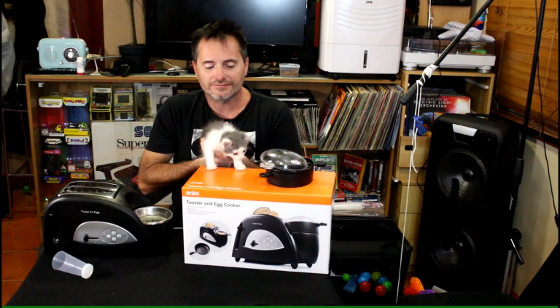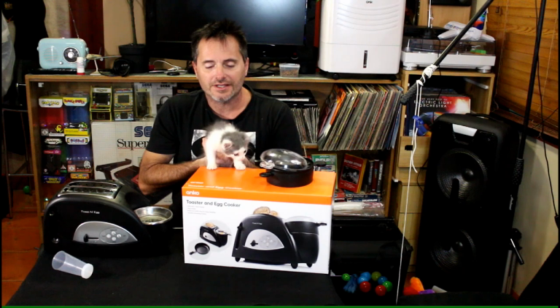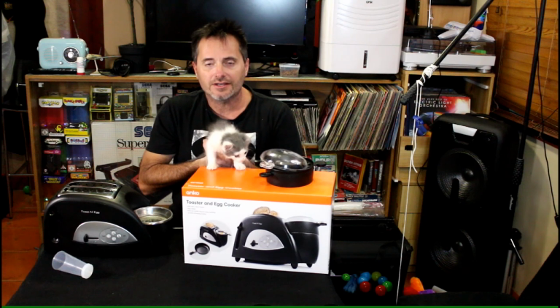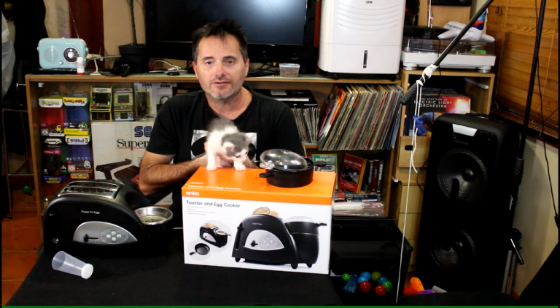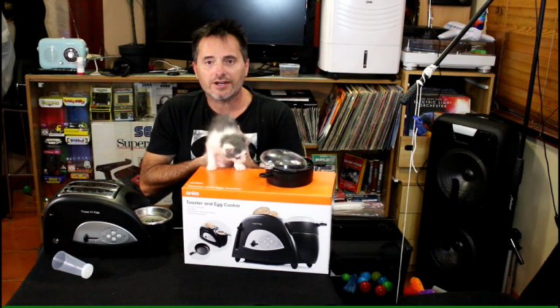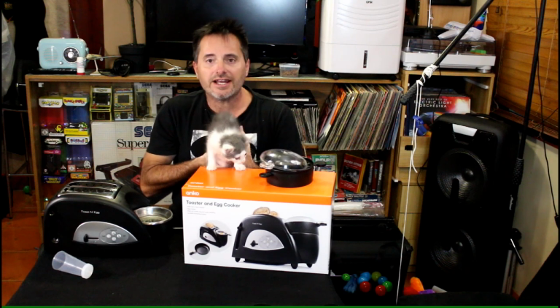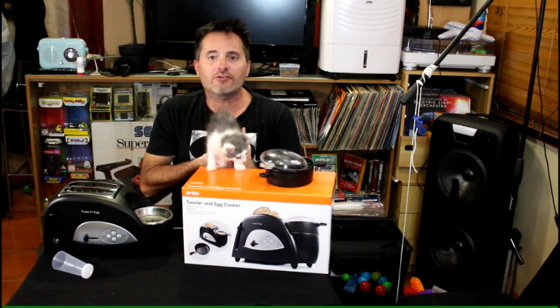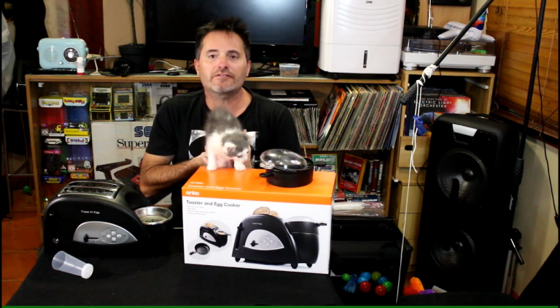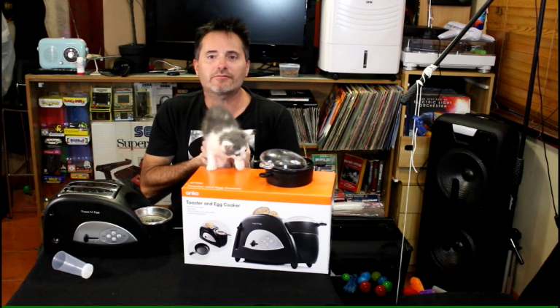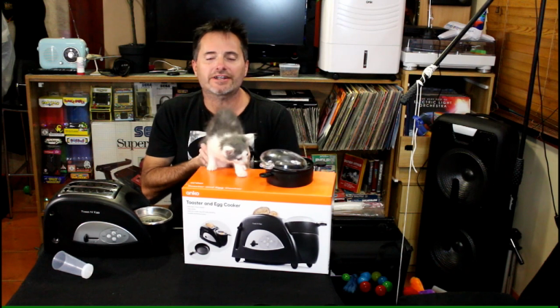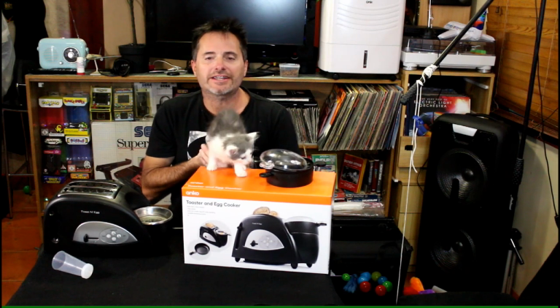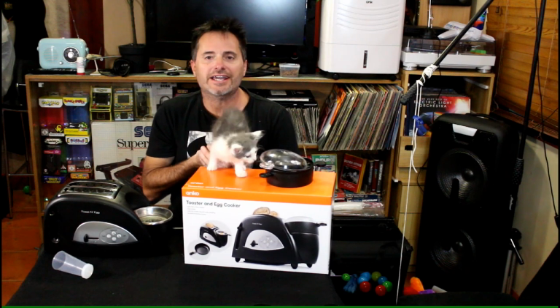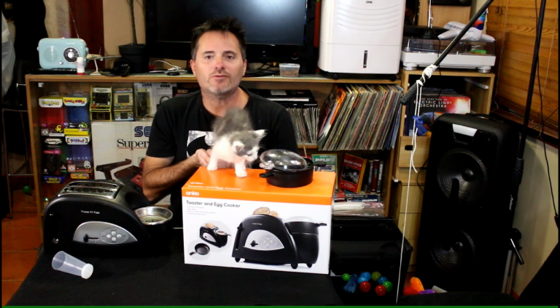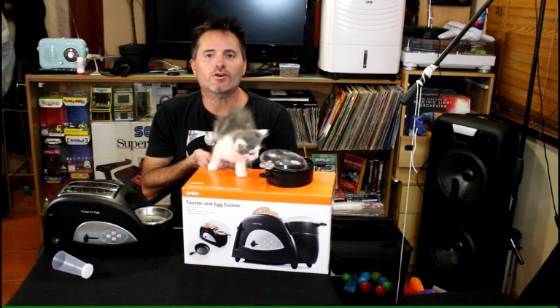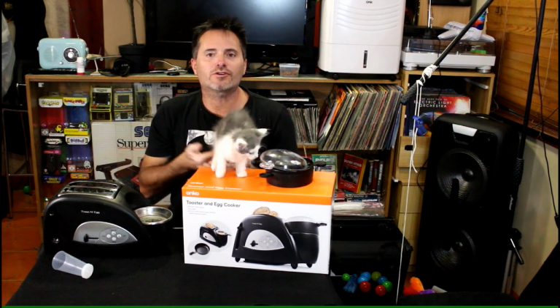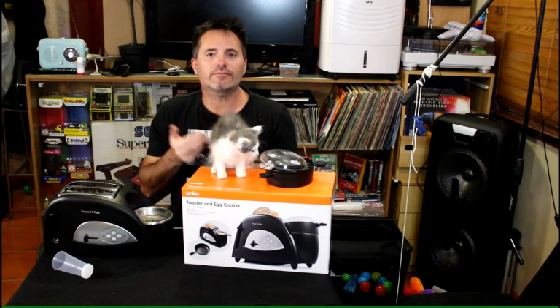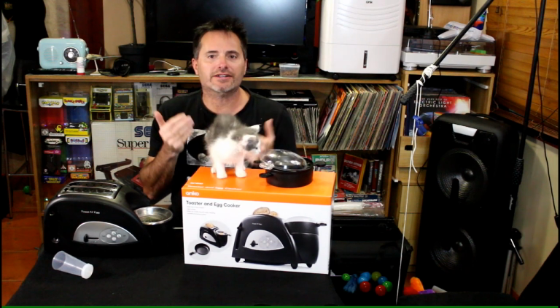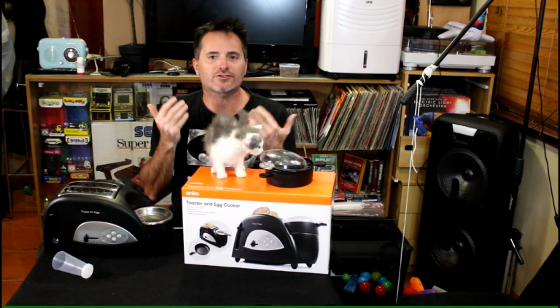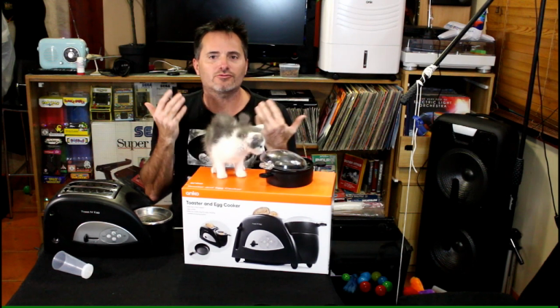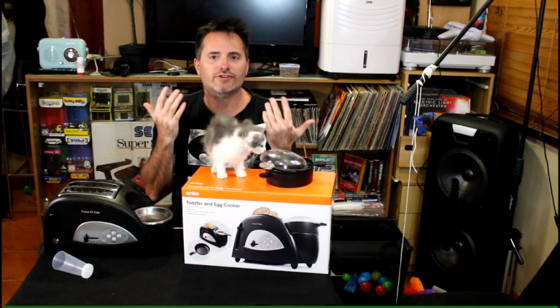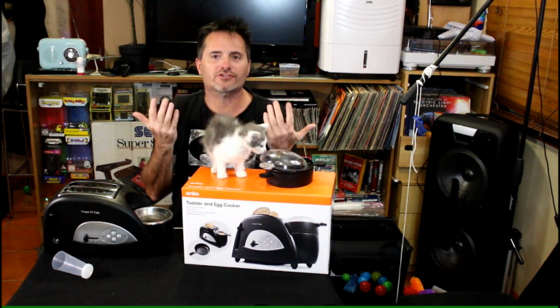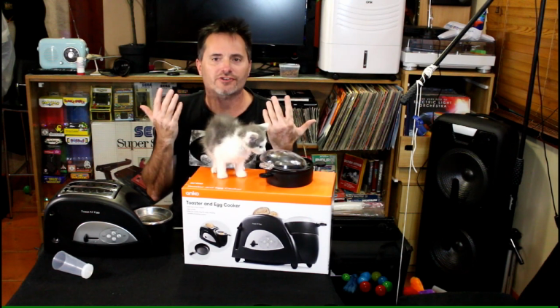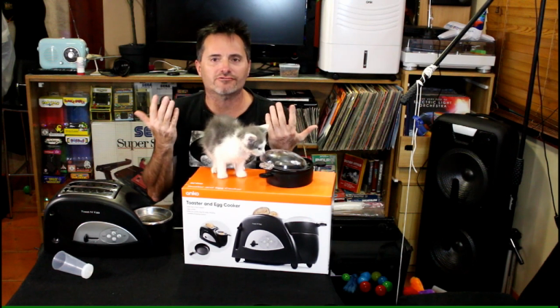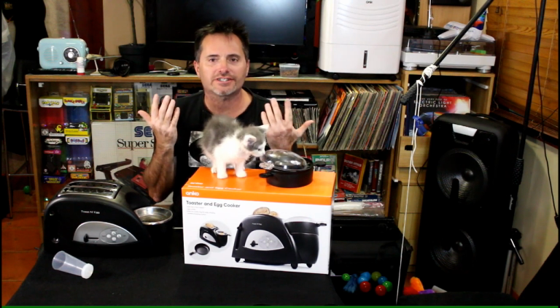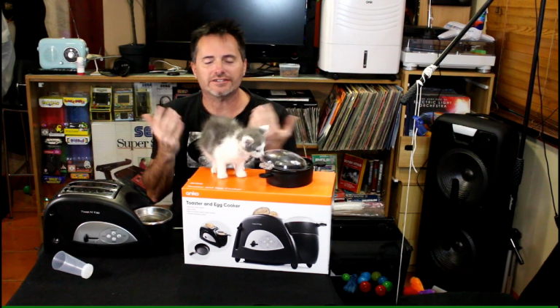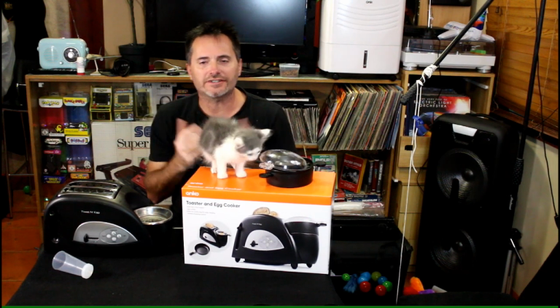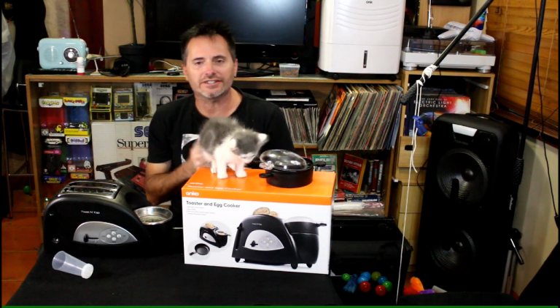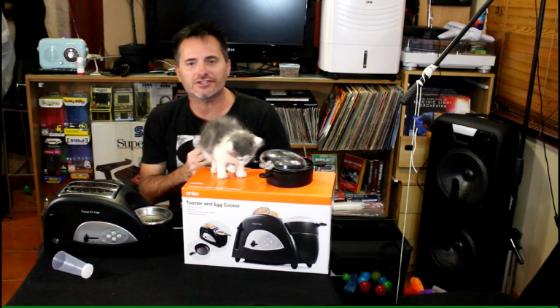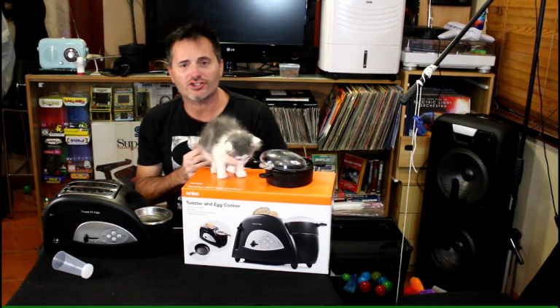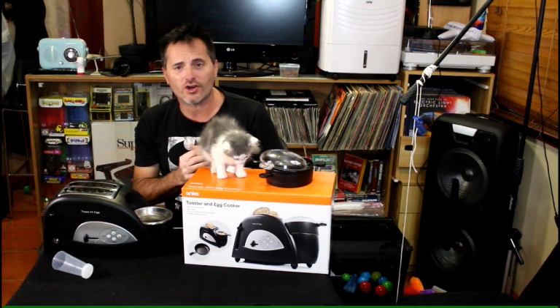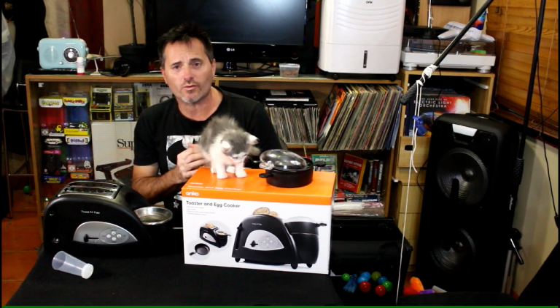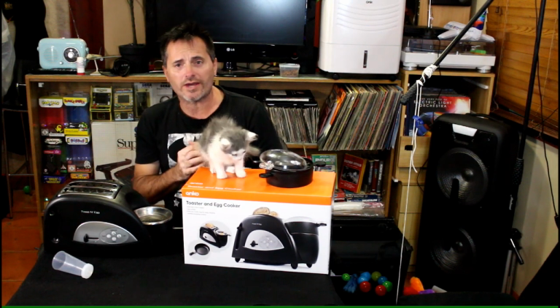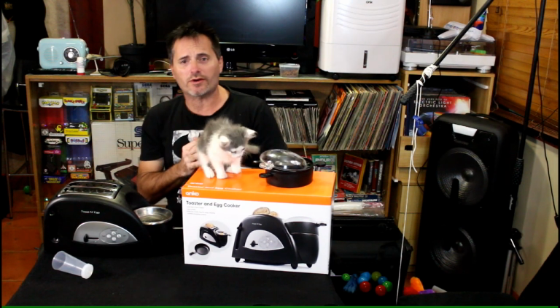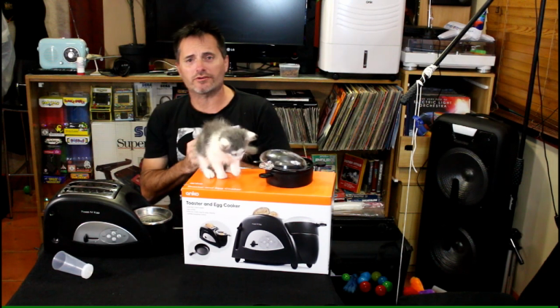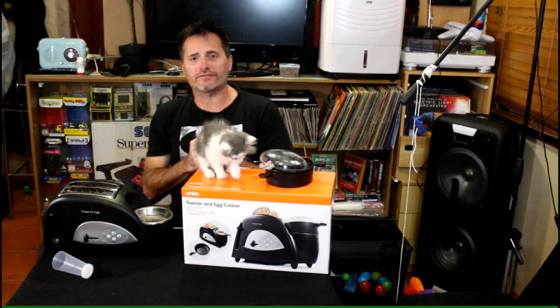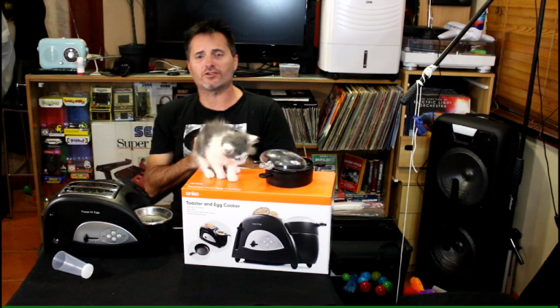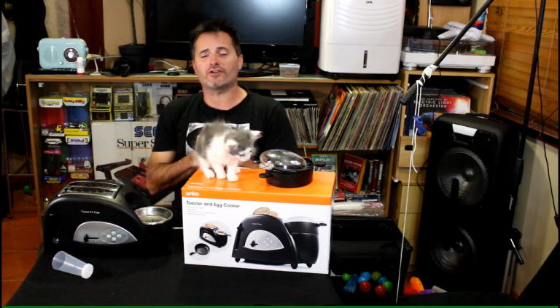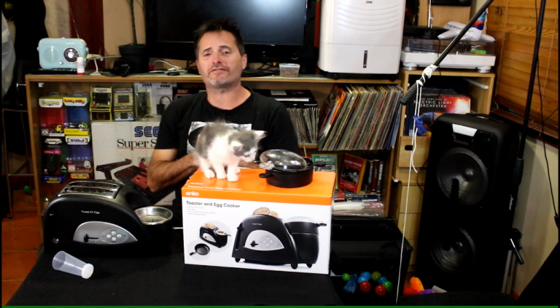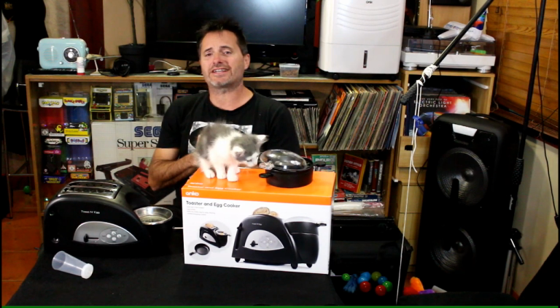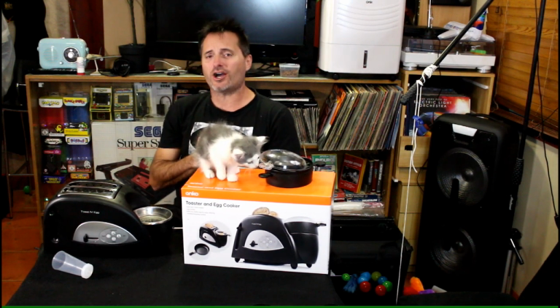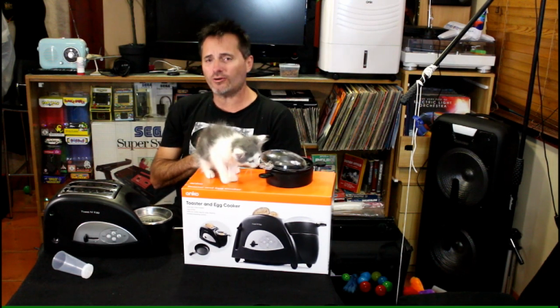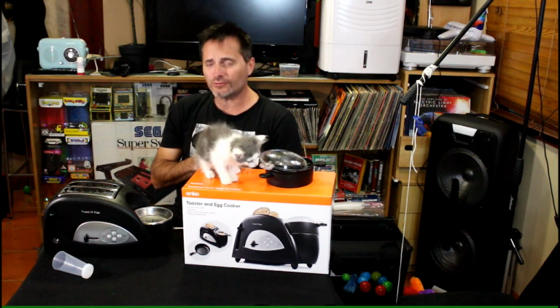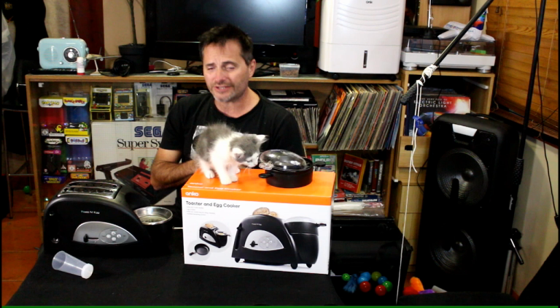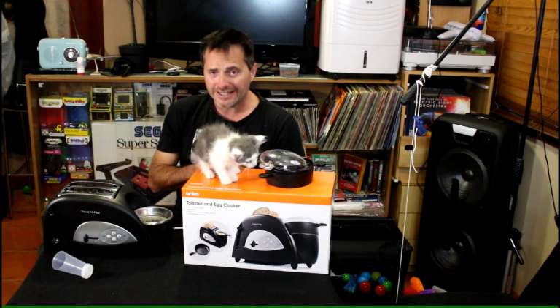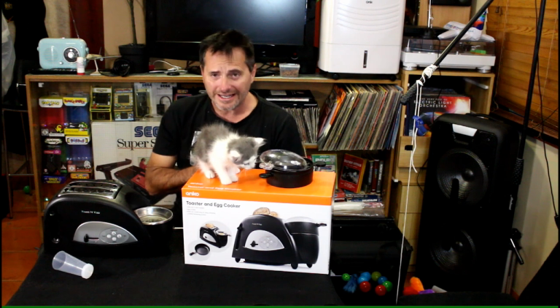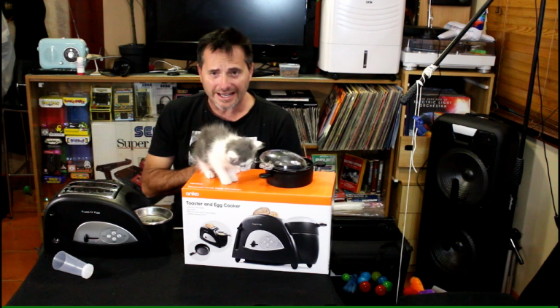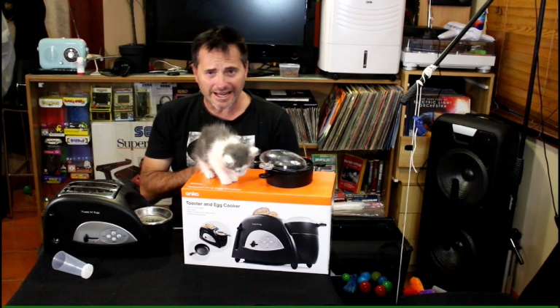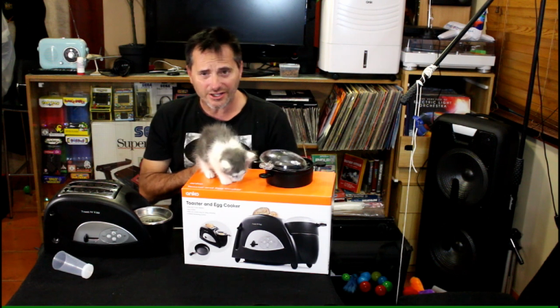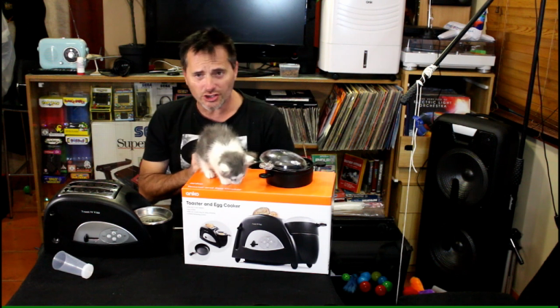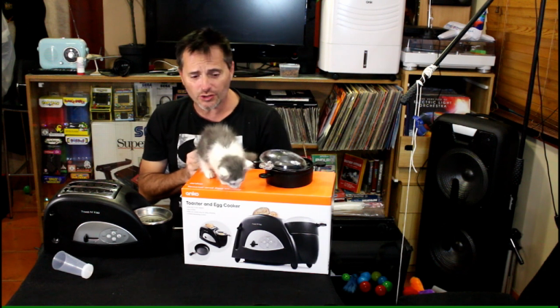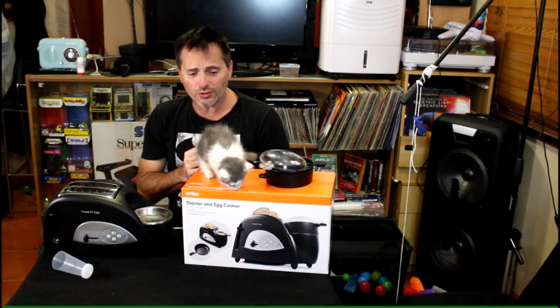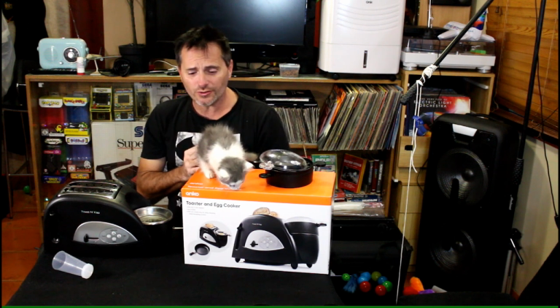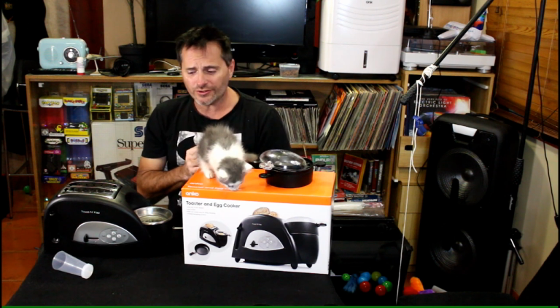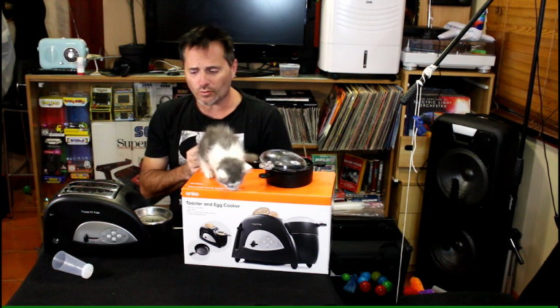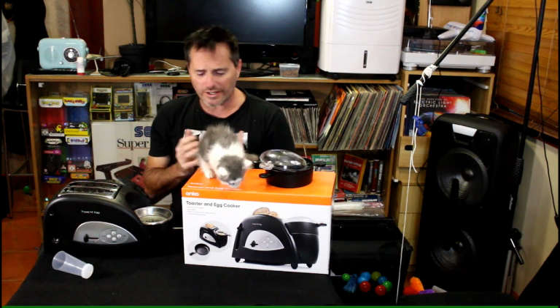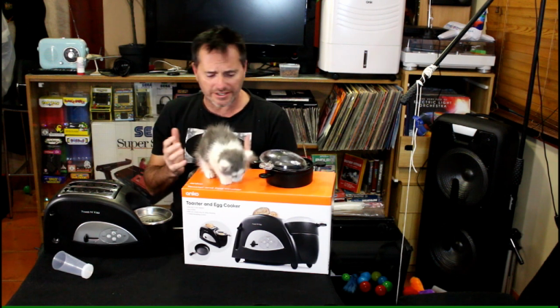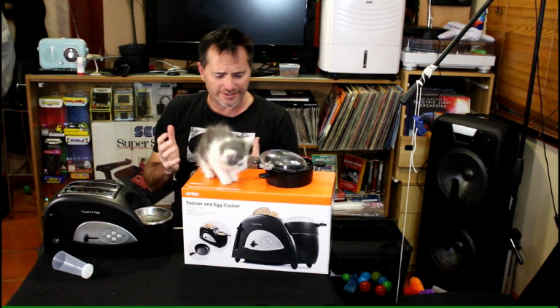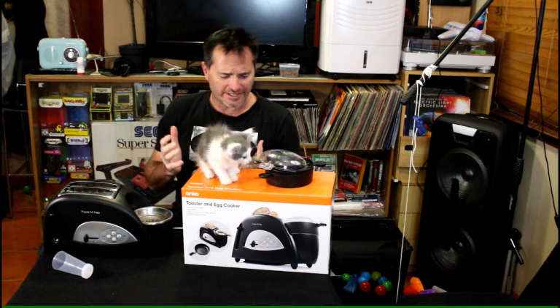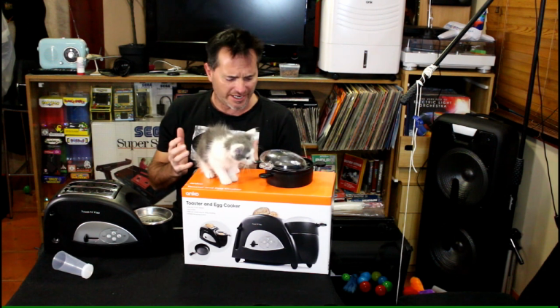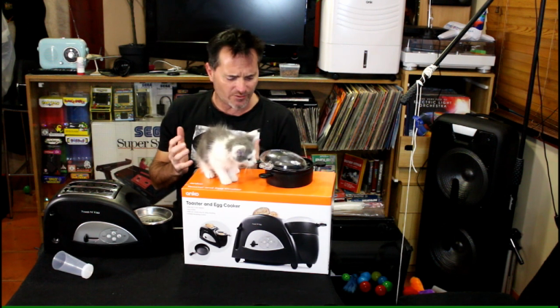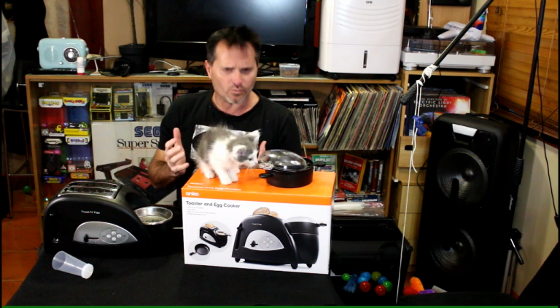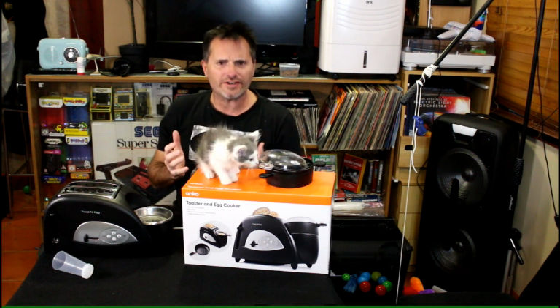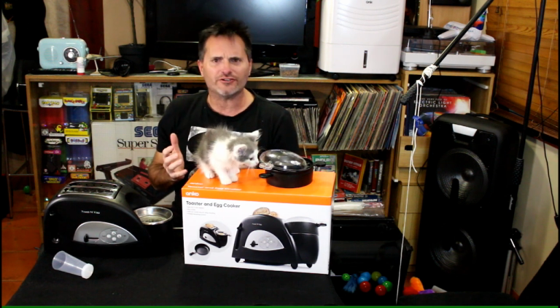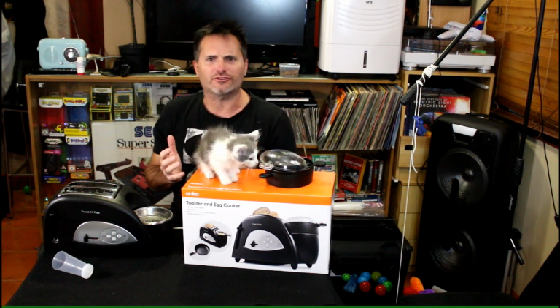Well hello everybody and welcome back to Retro TV, the show where we review everything old and new, weird and wonderful.